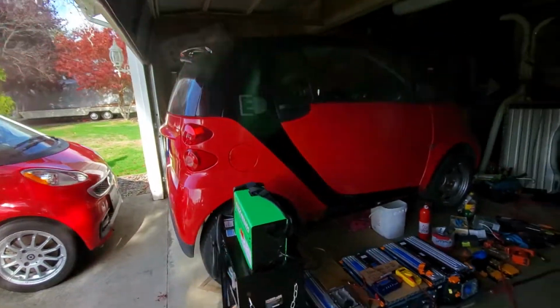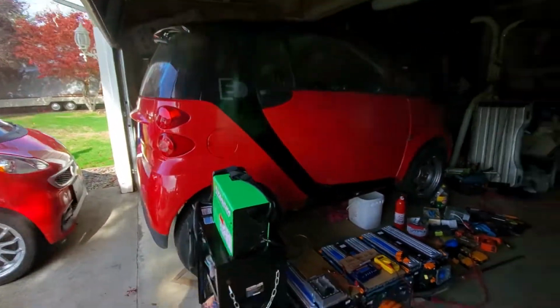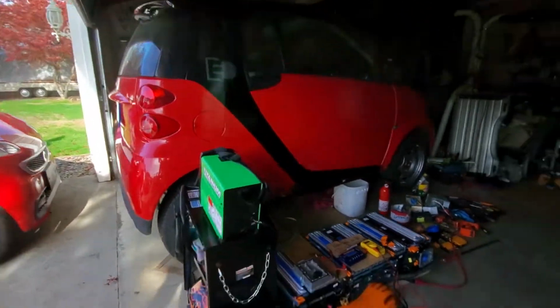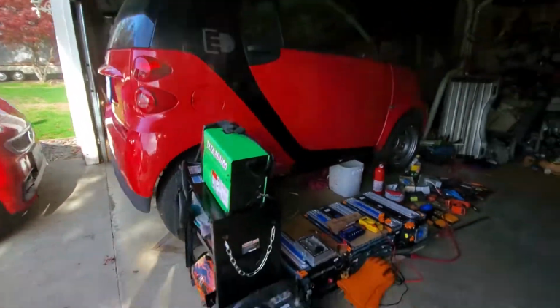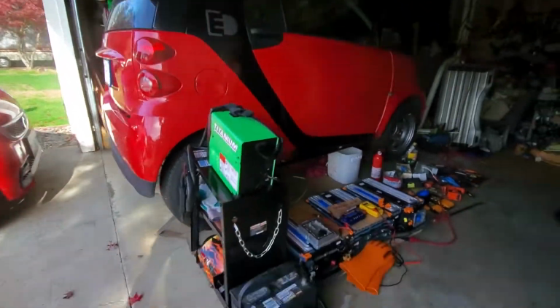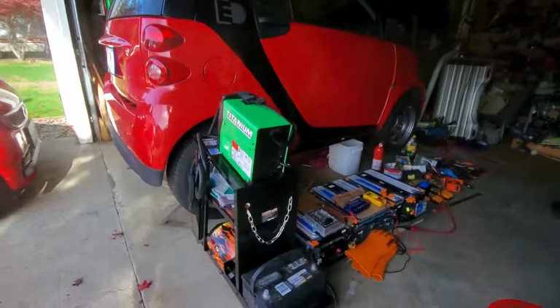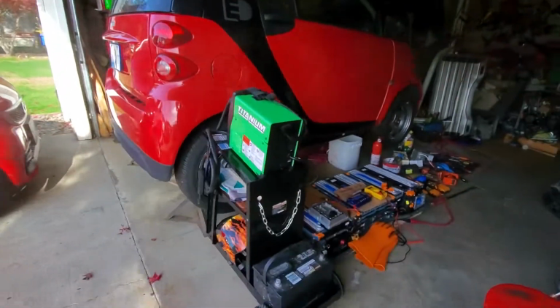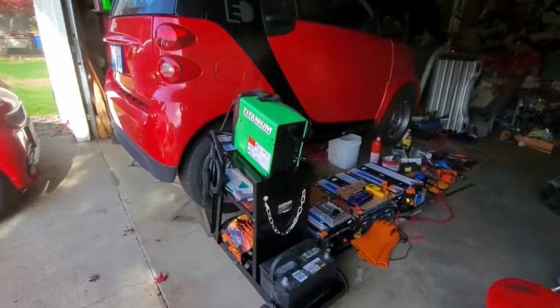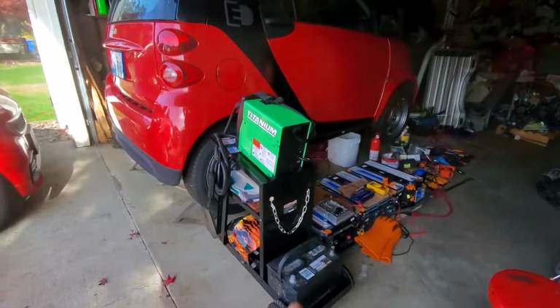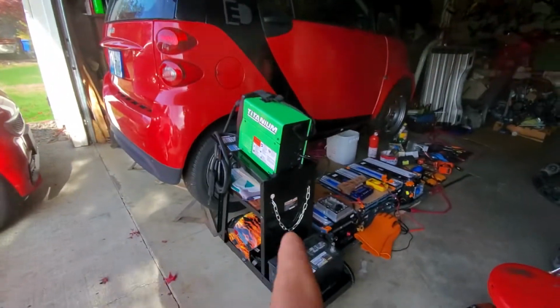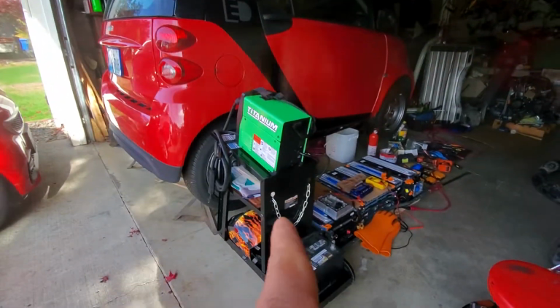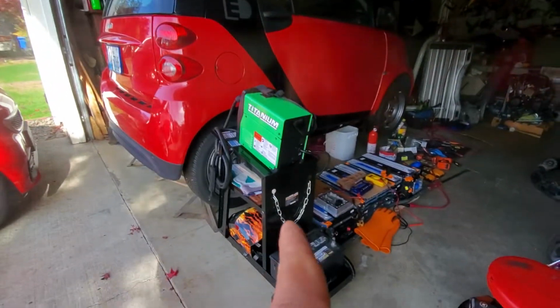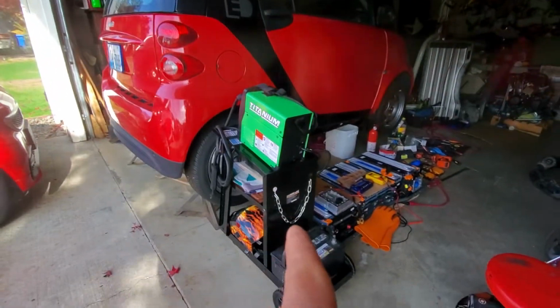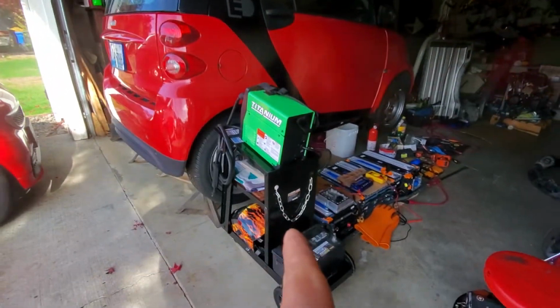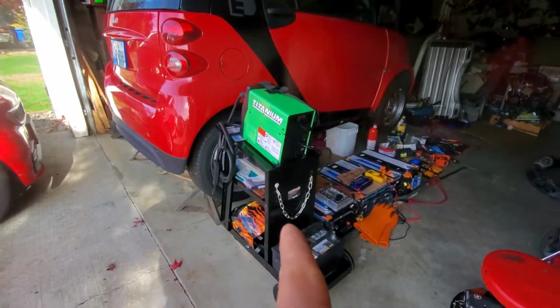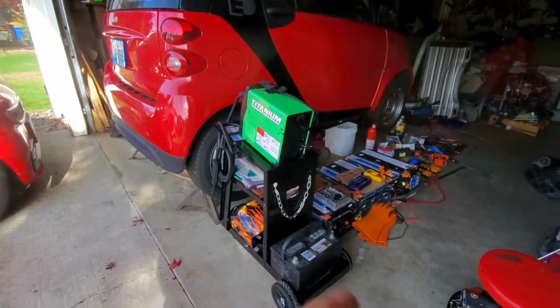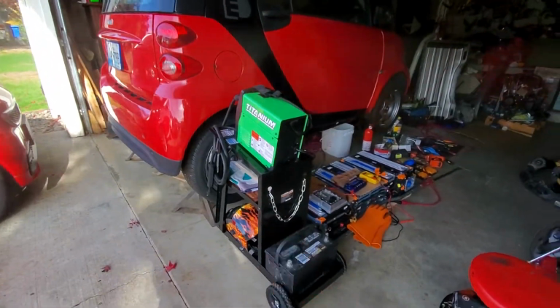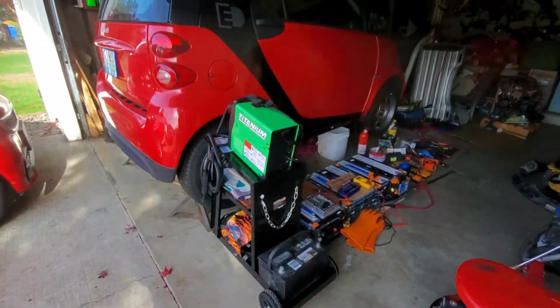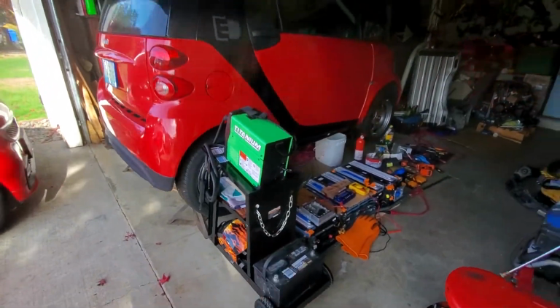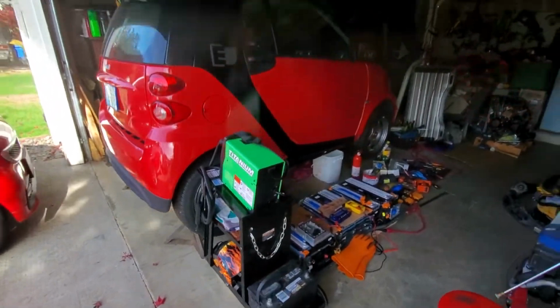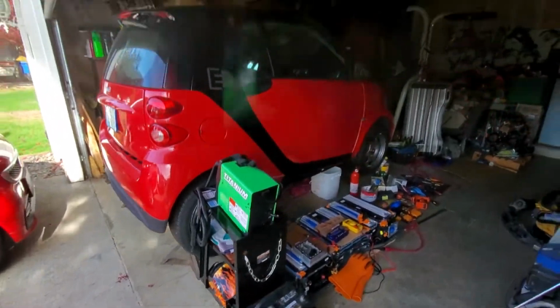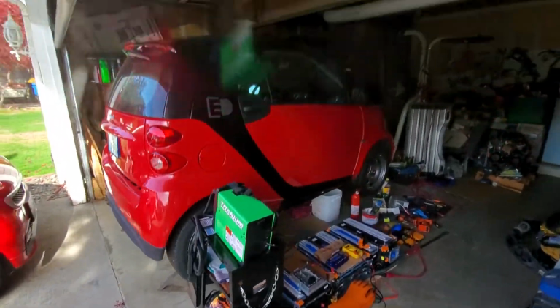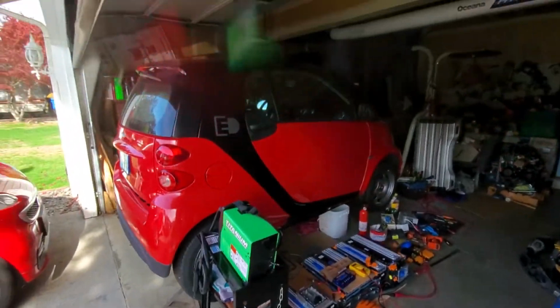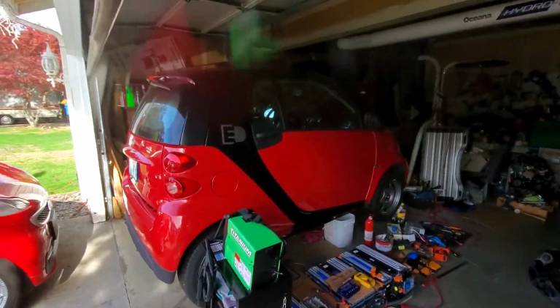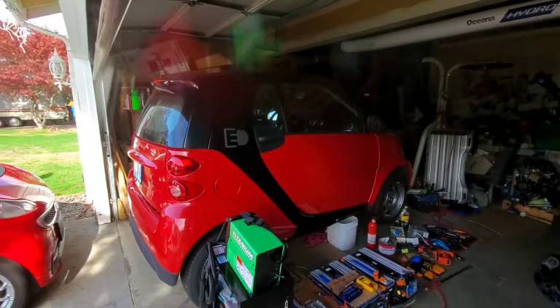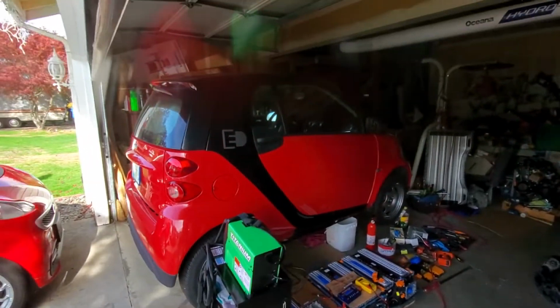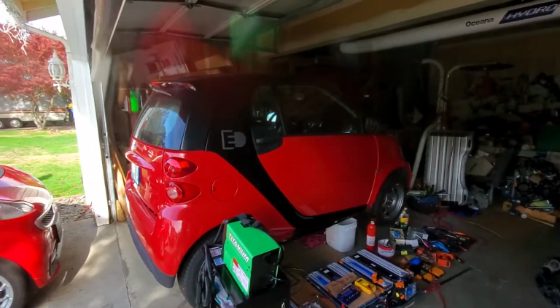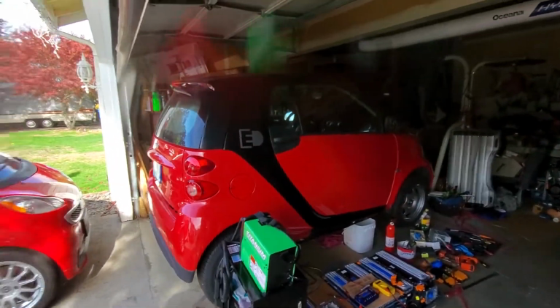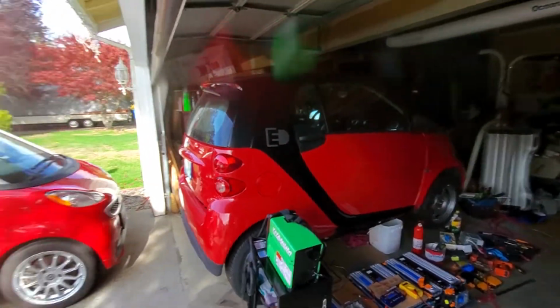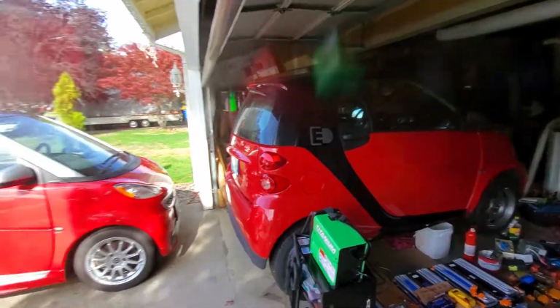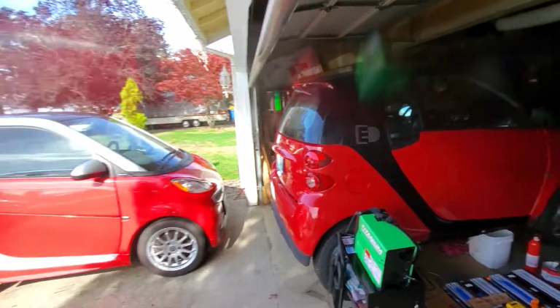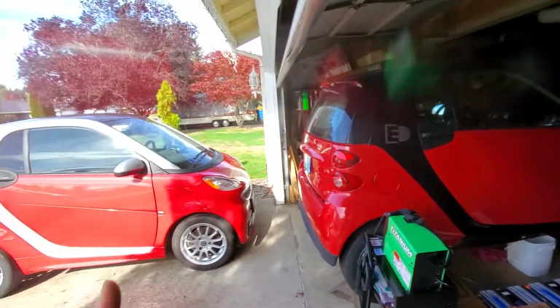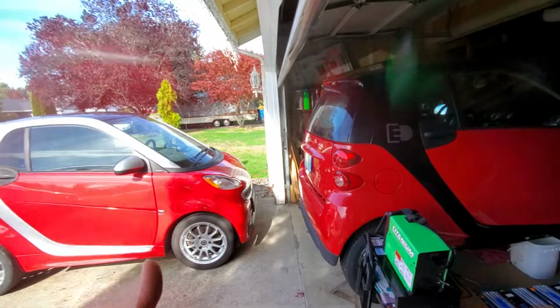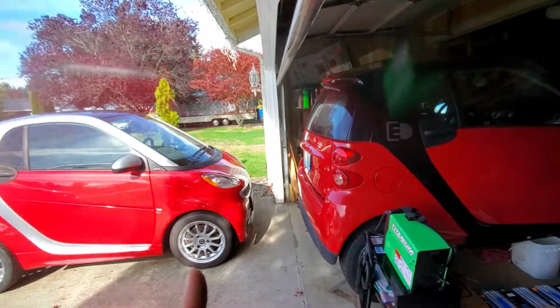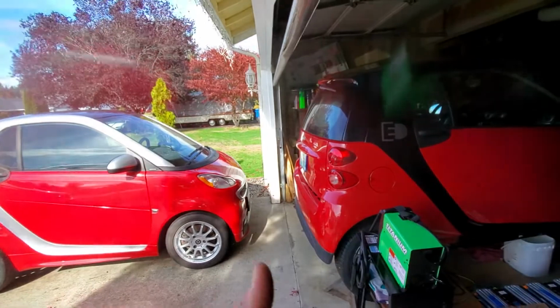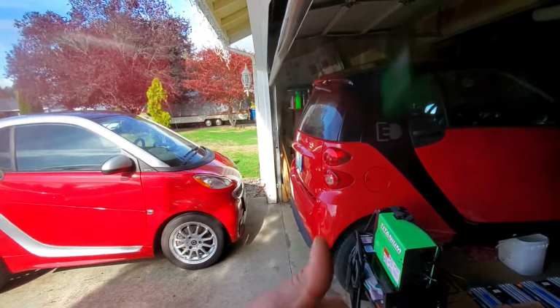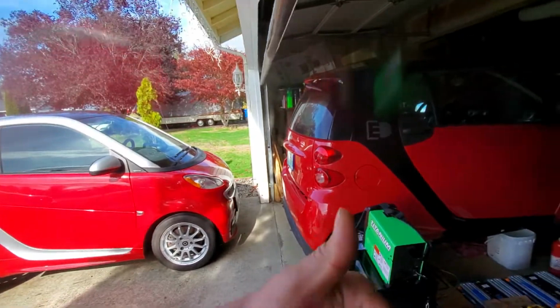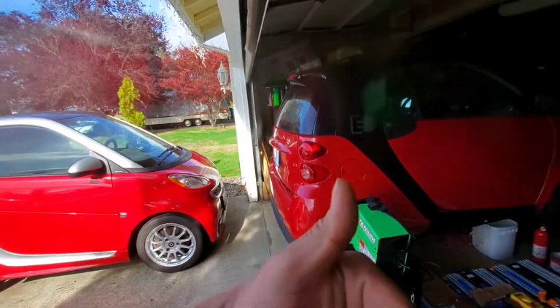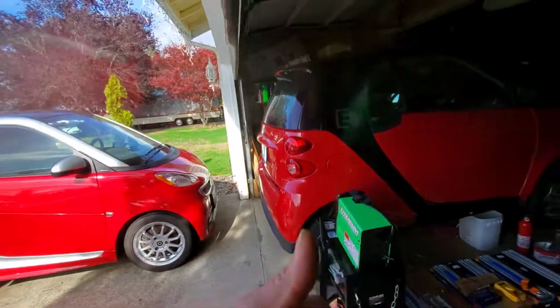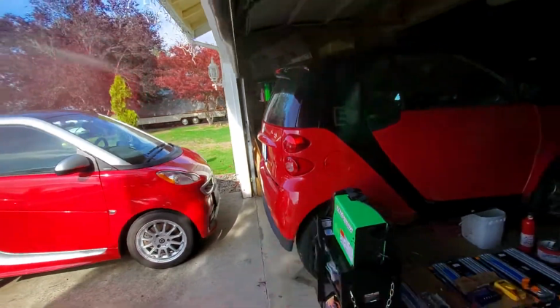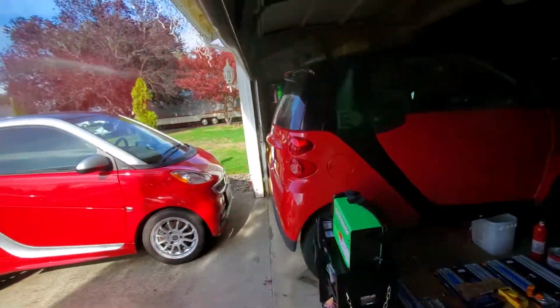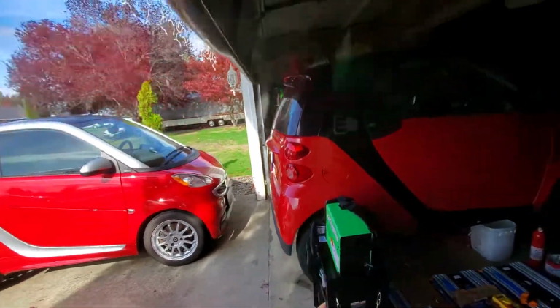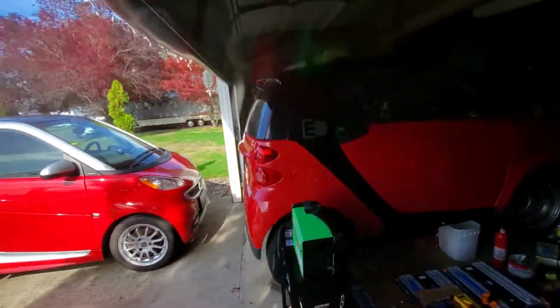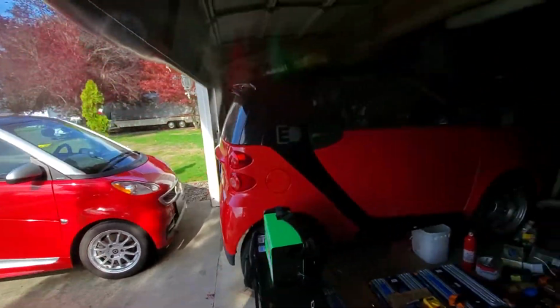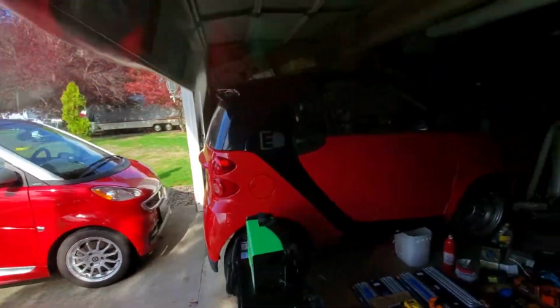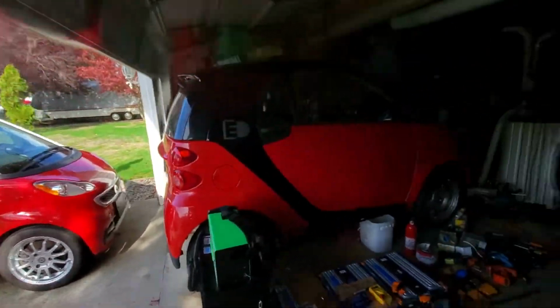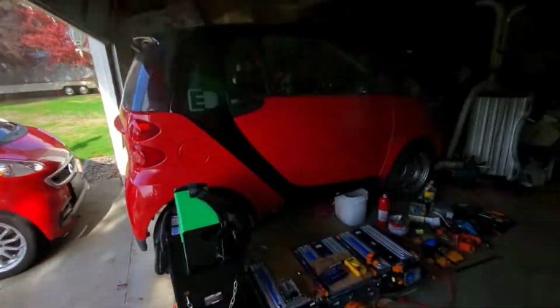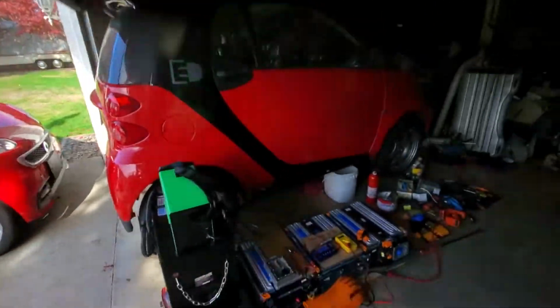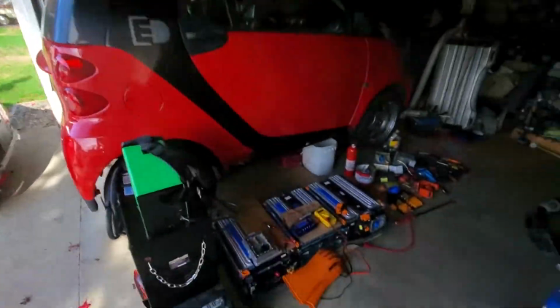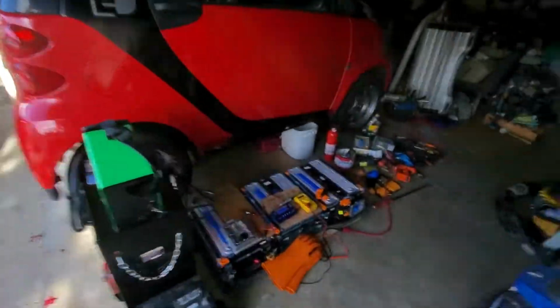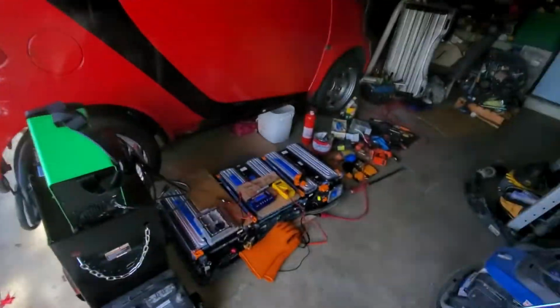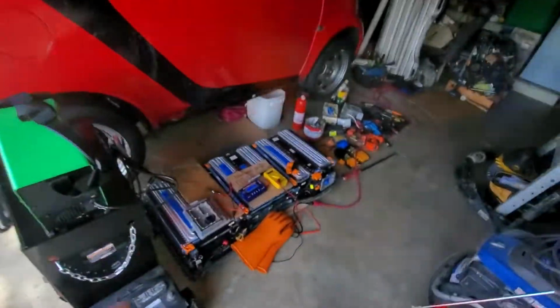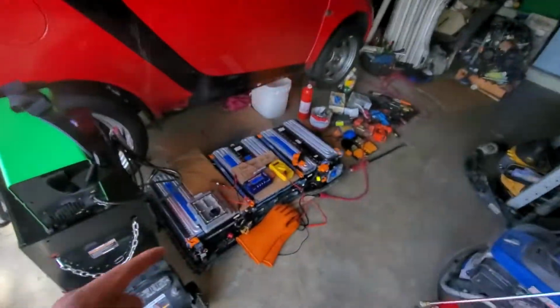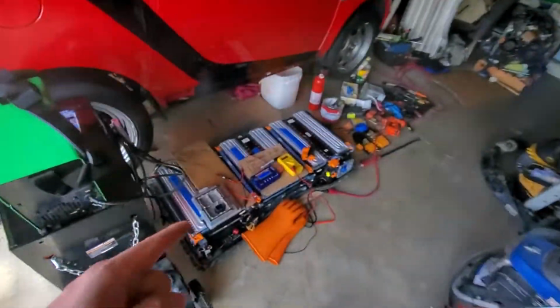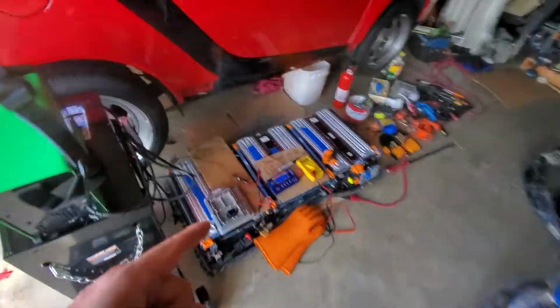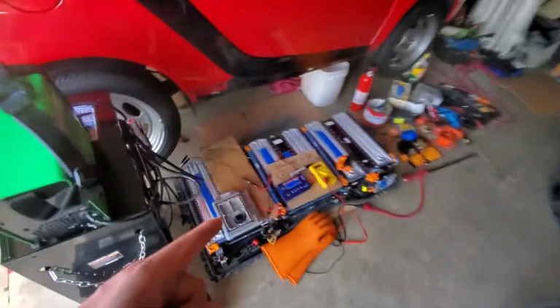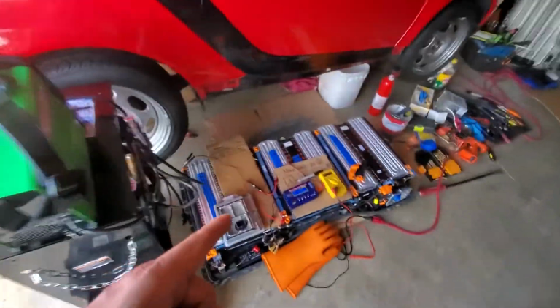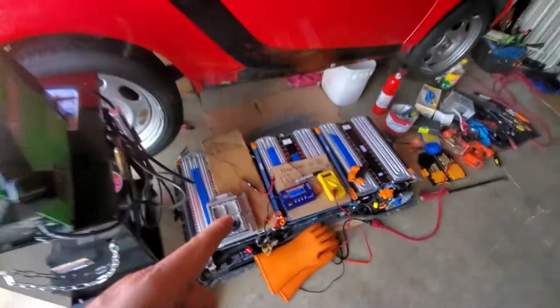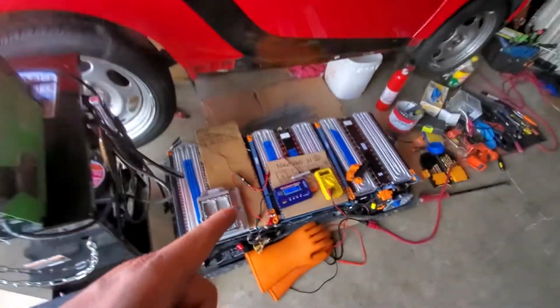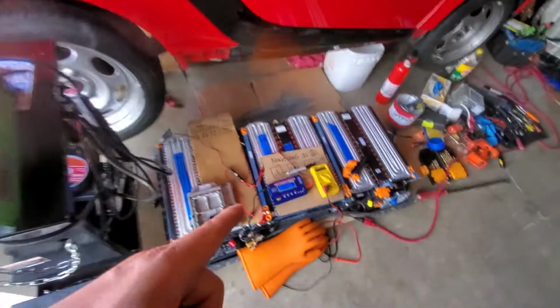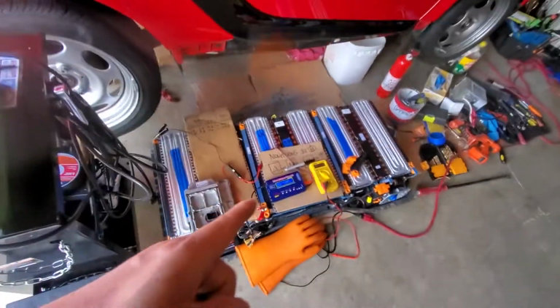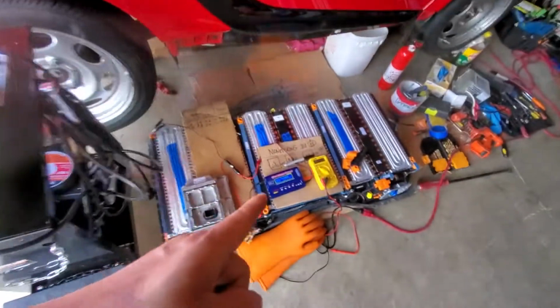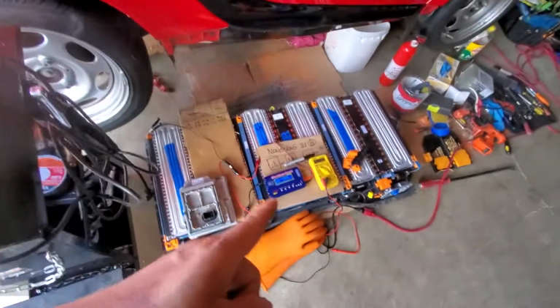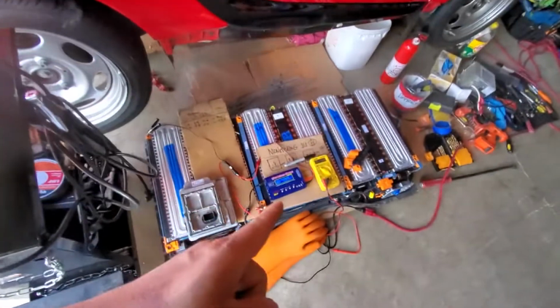Using this welder — bye for now! Let it charge.